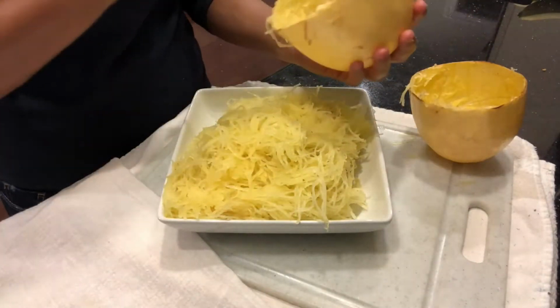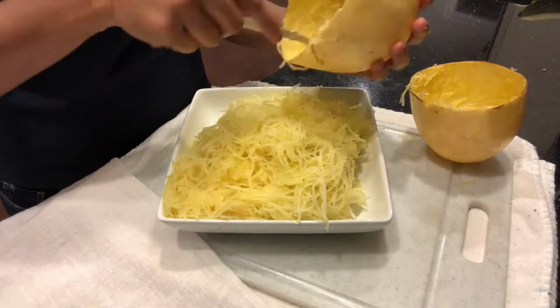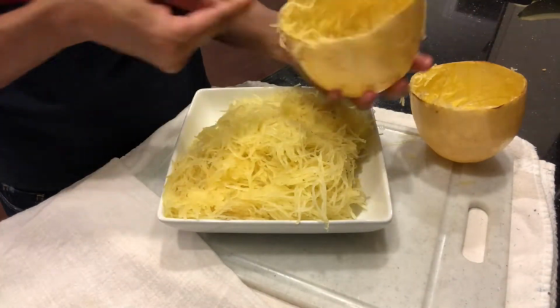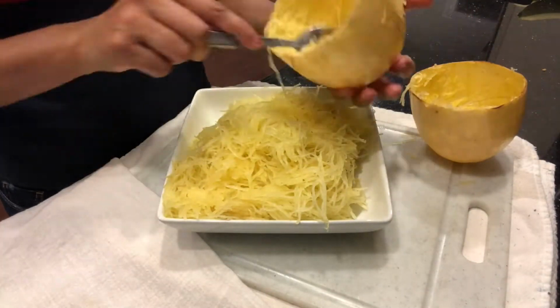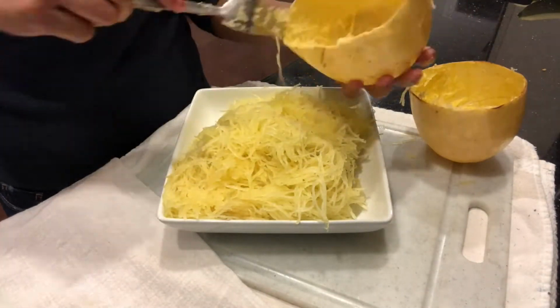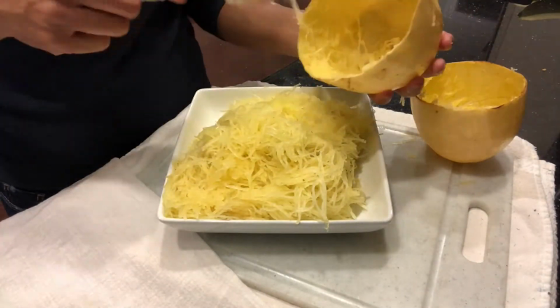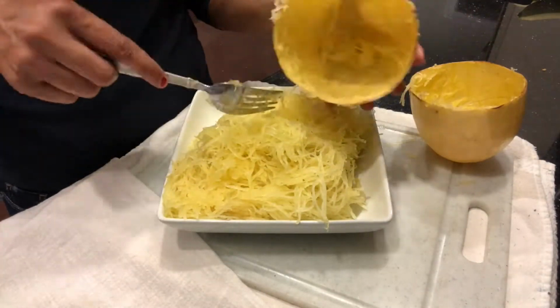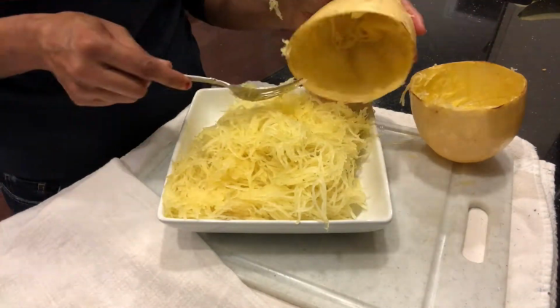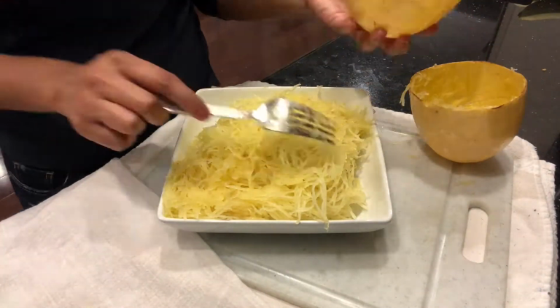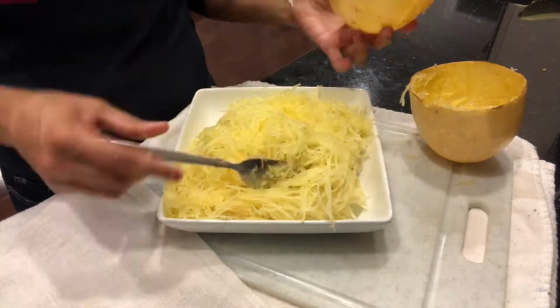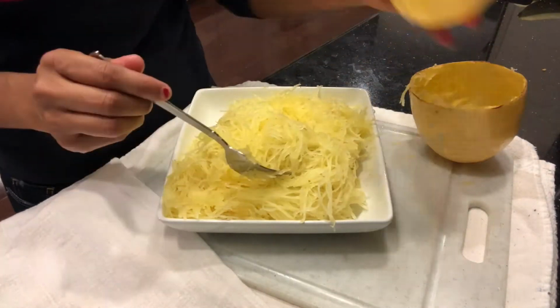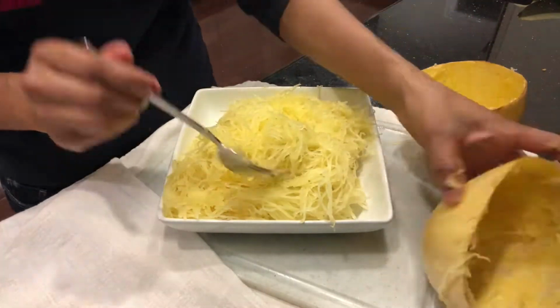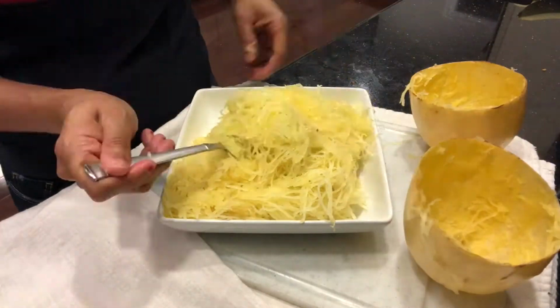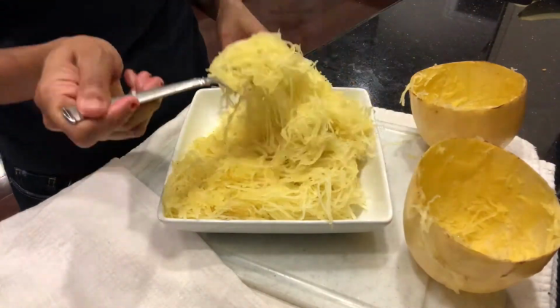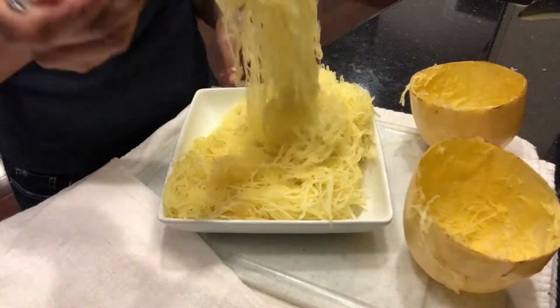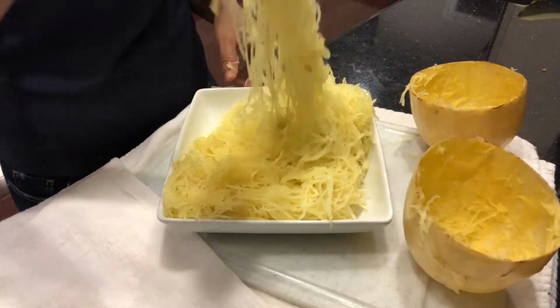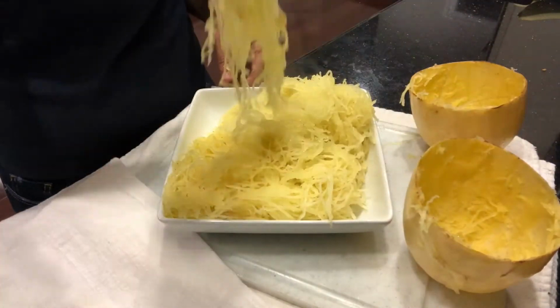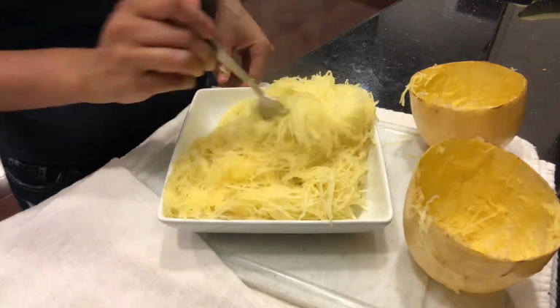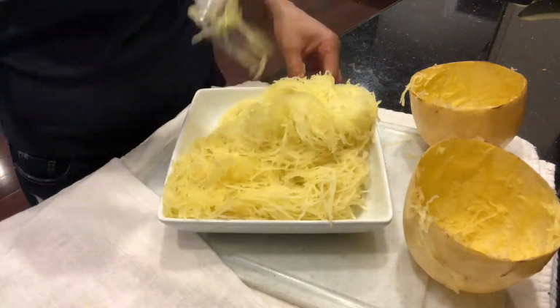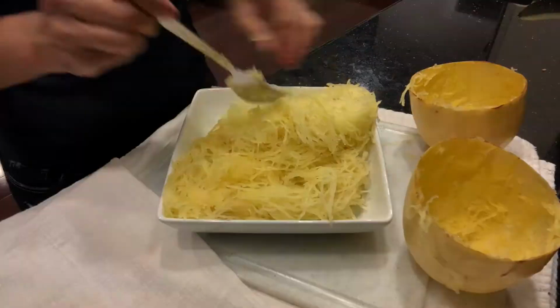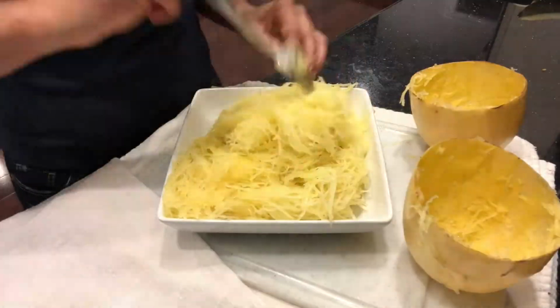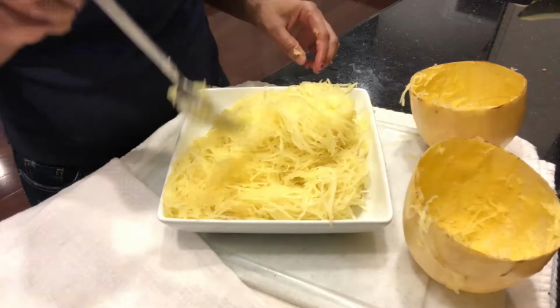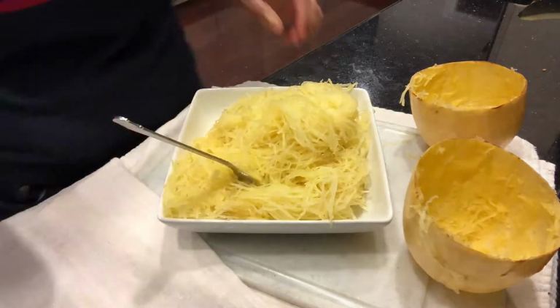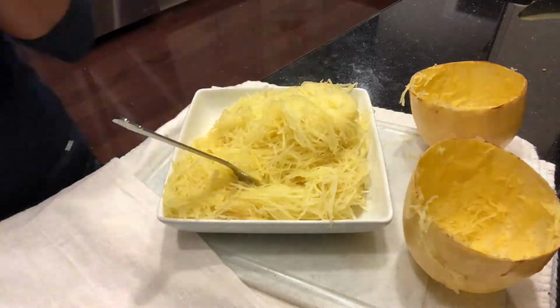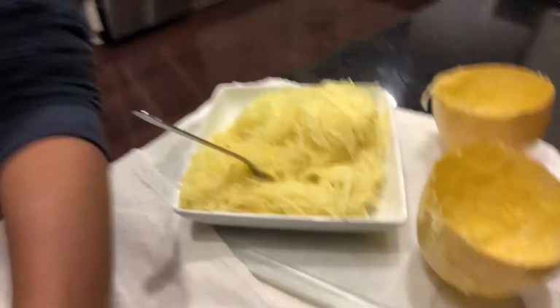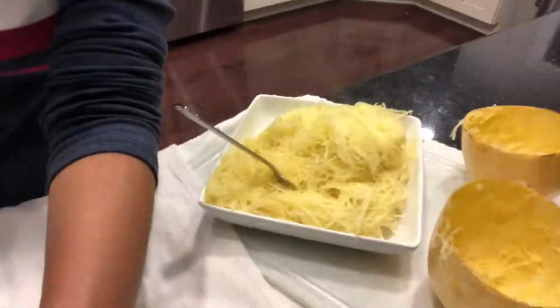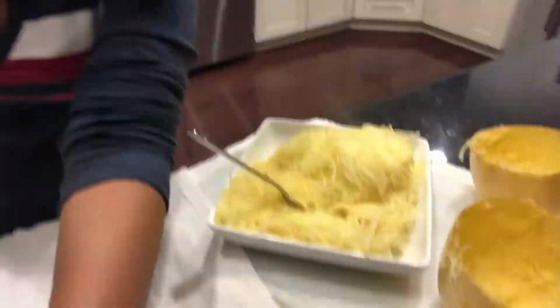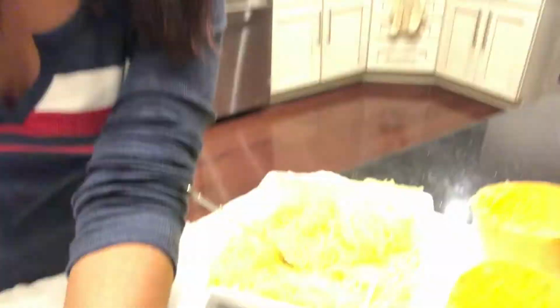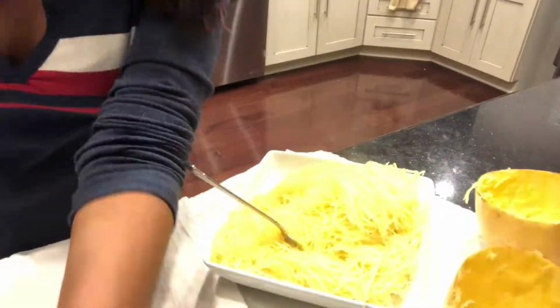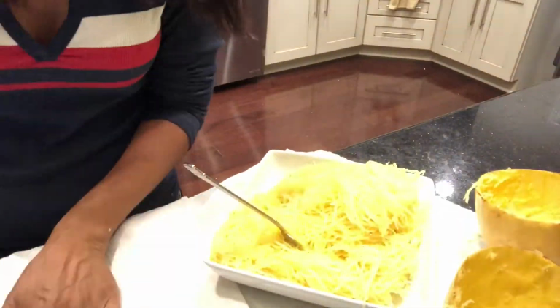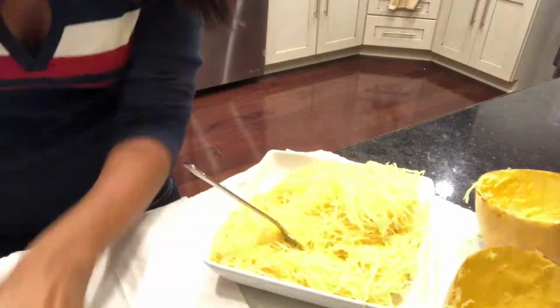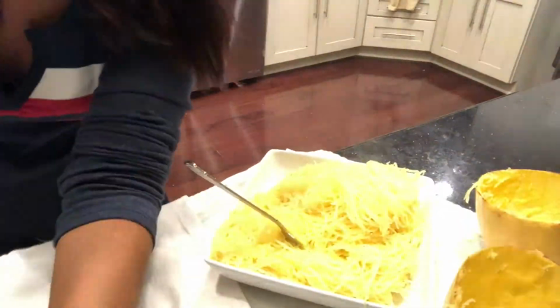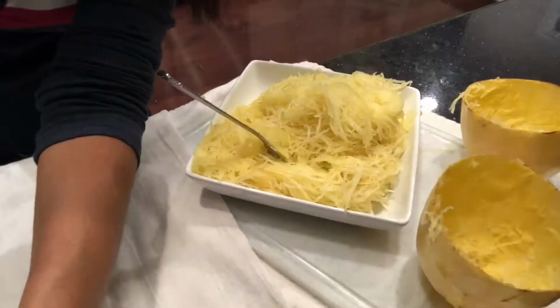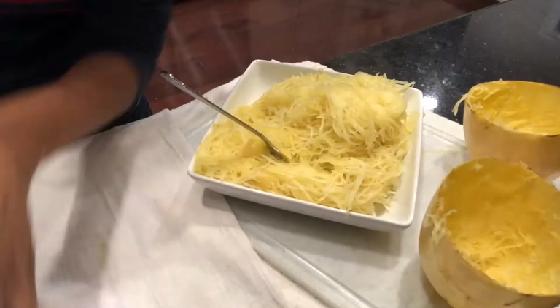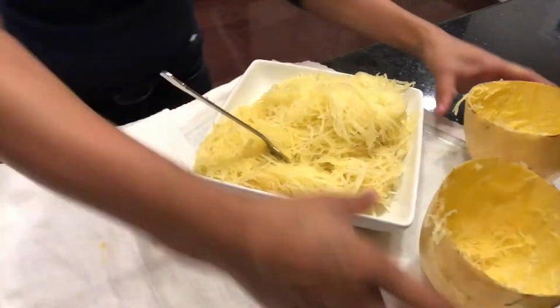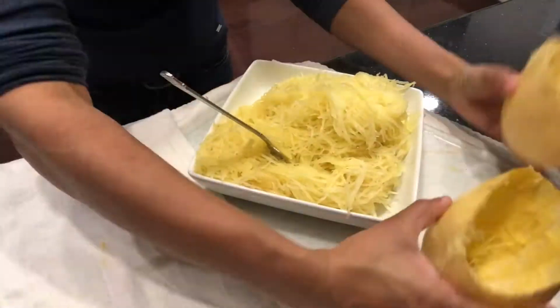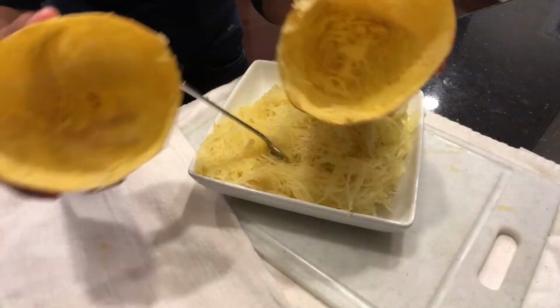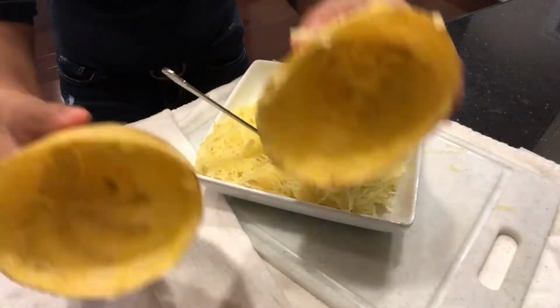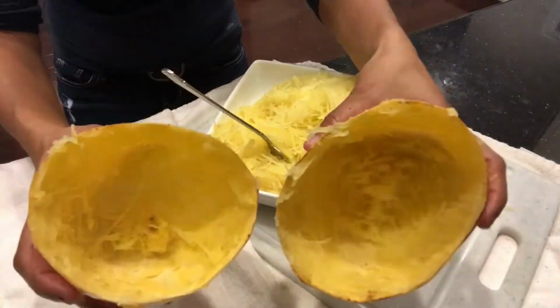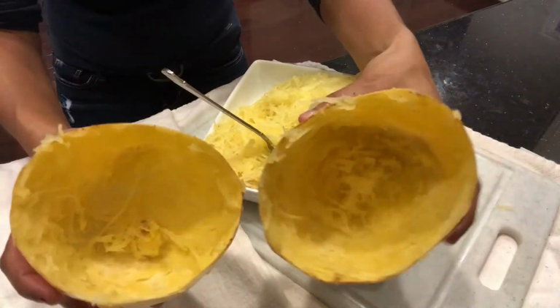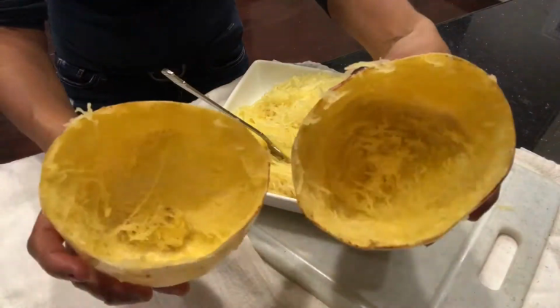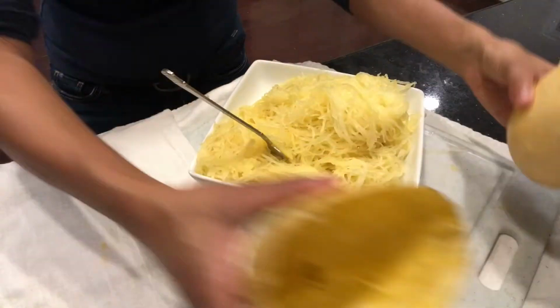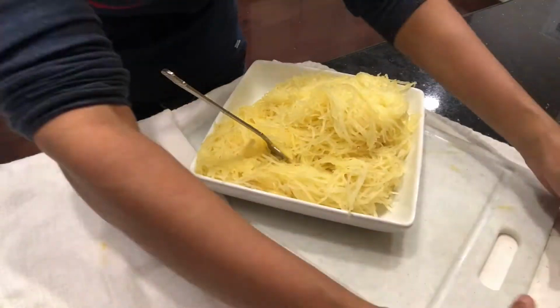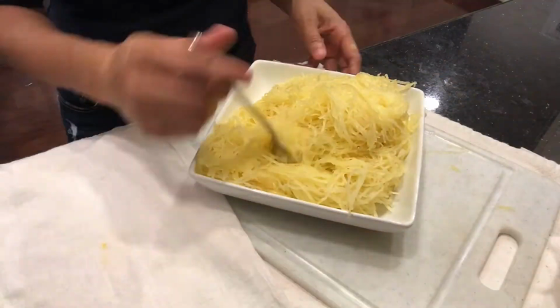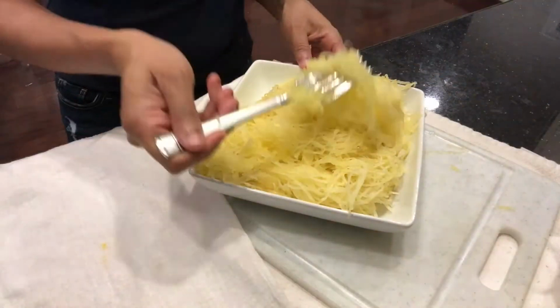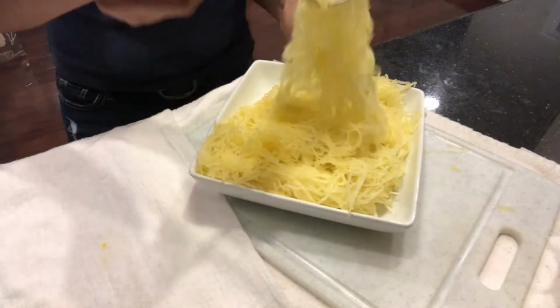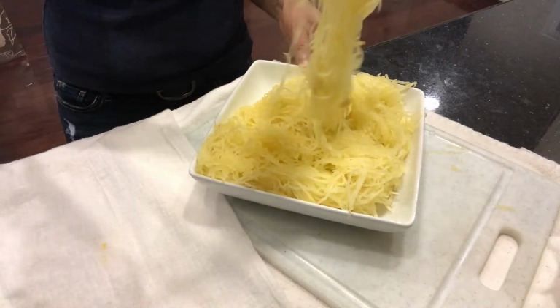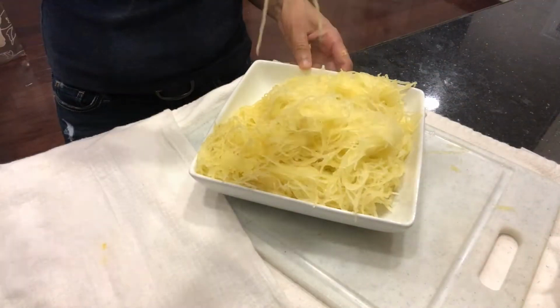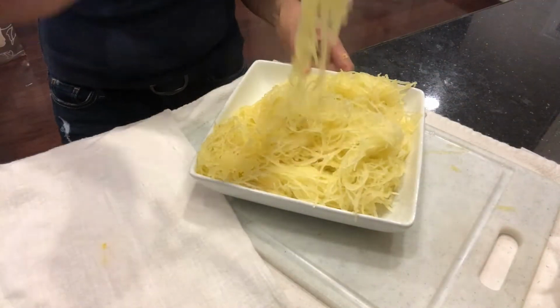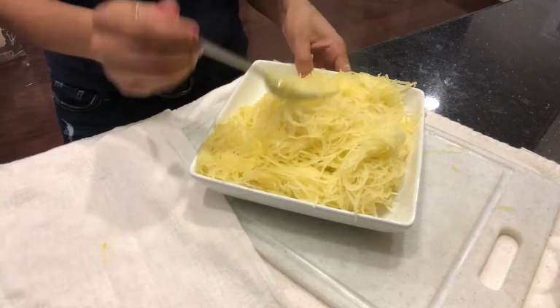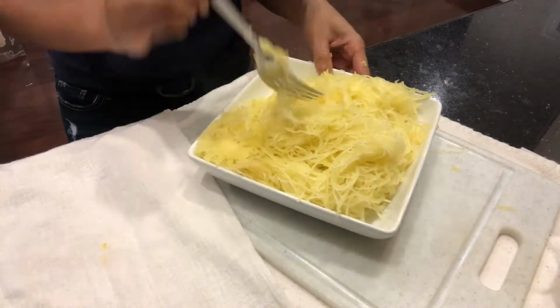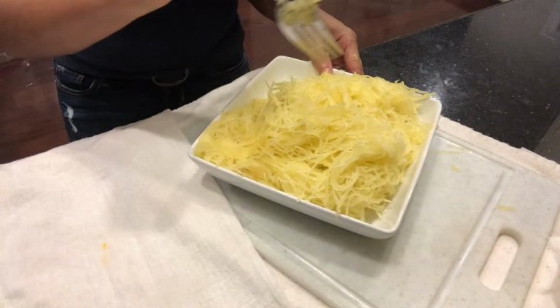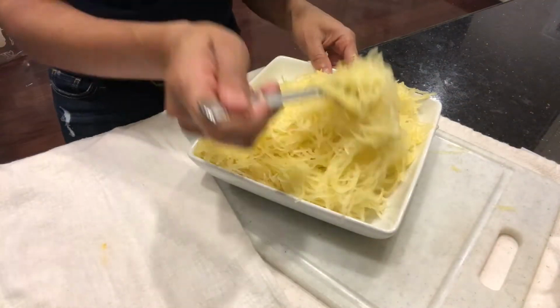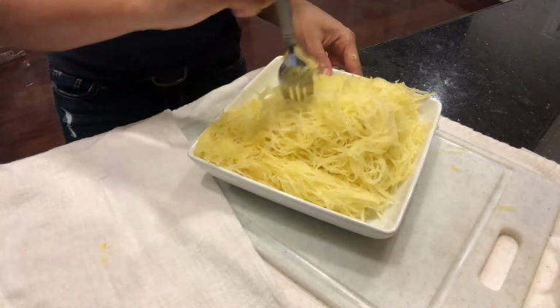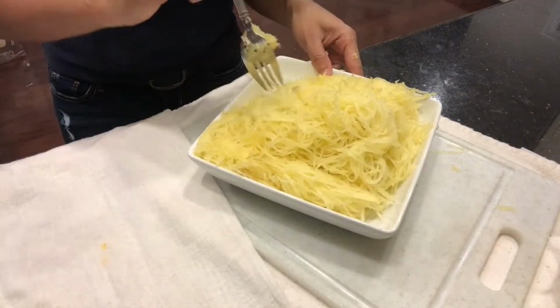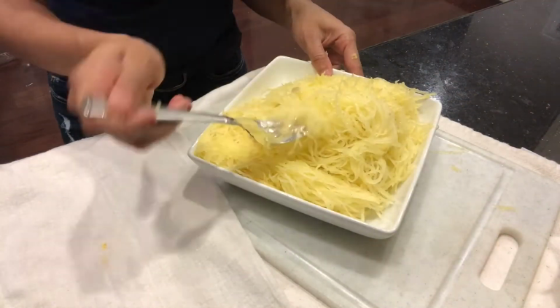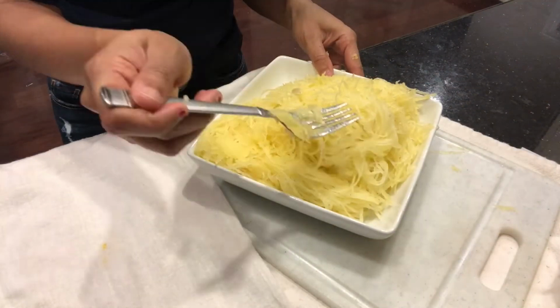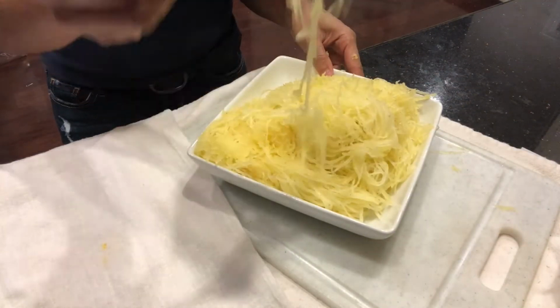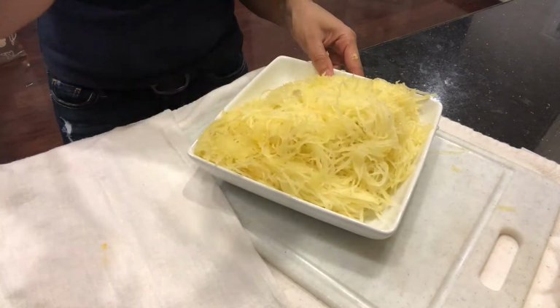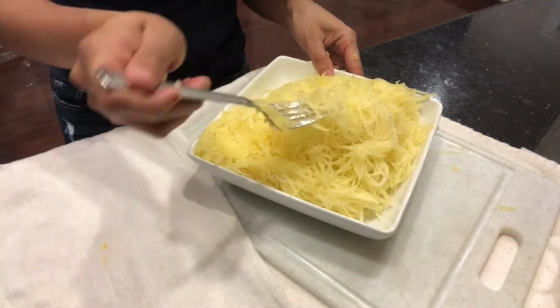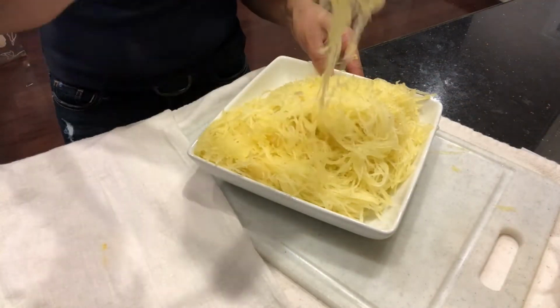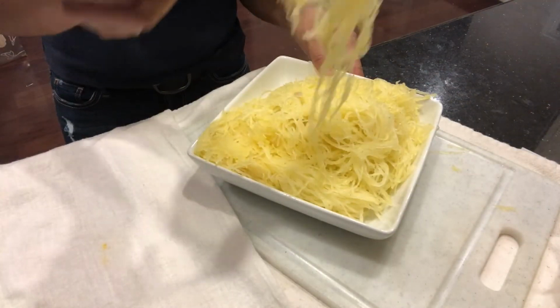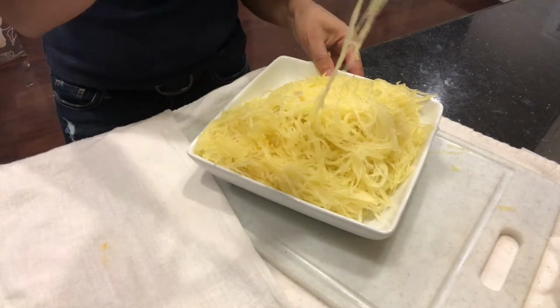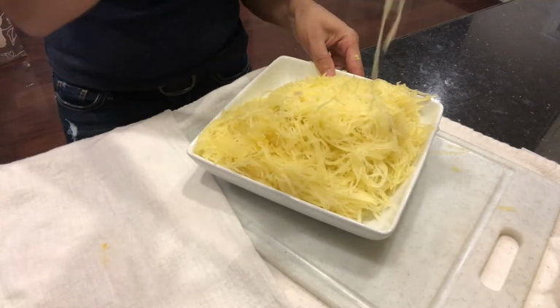I hope you enjoyed this video and if you want more meal prep videos give me a thumbs up and let me know in the comments. Thank you.